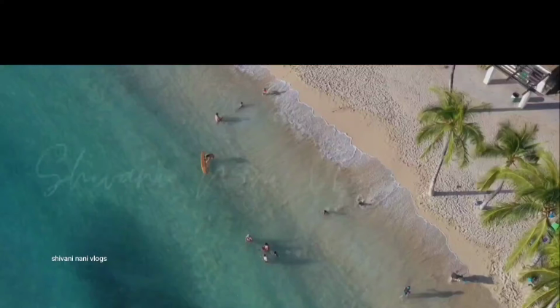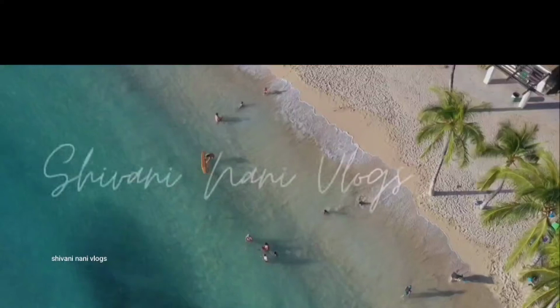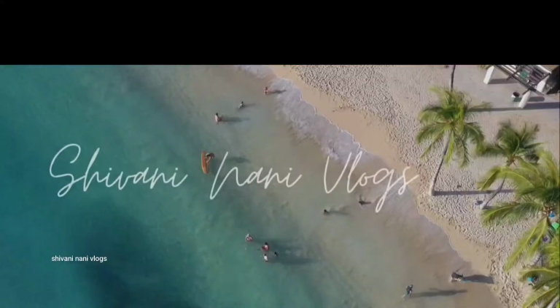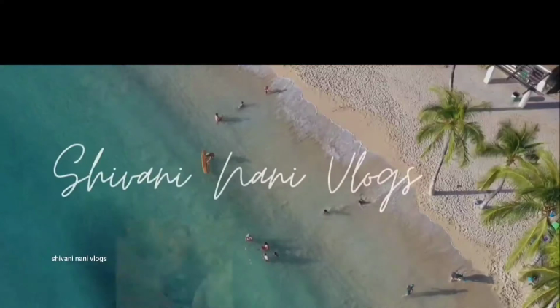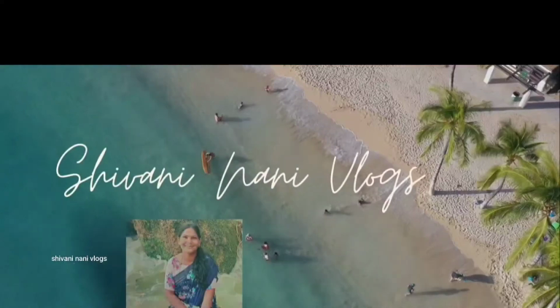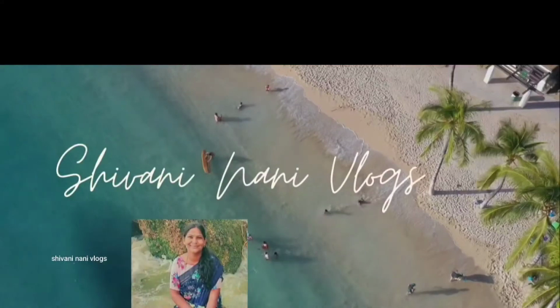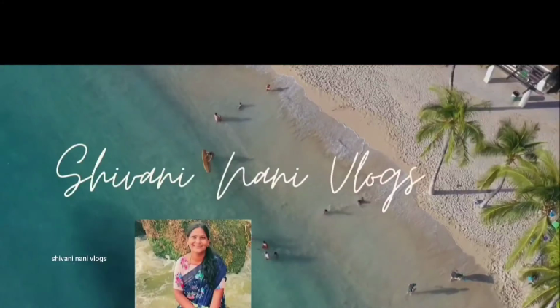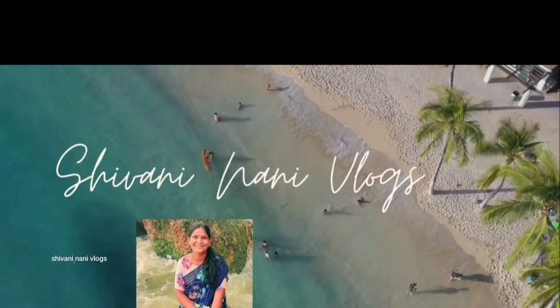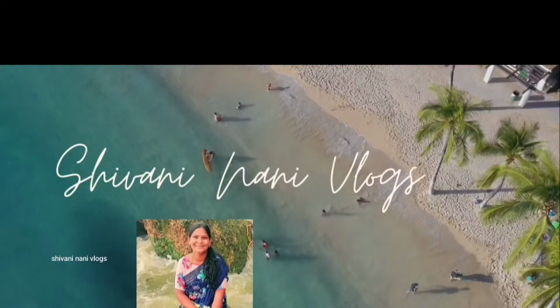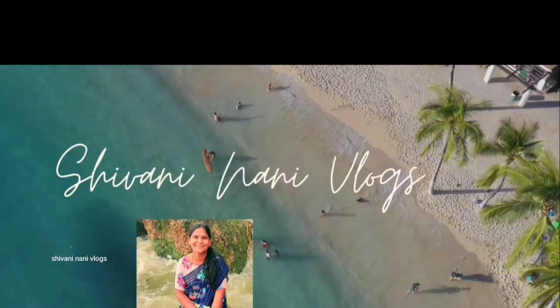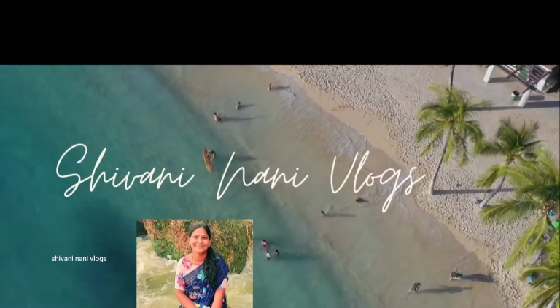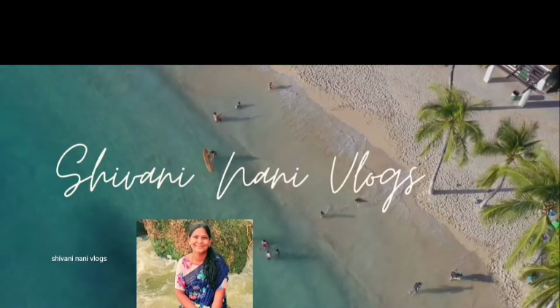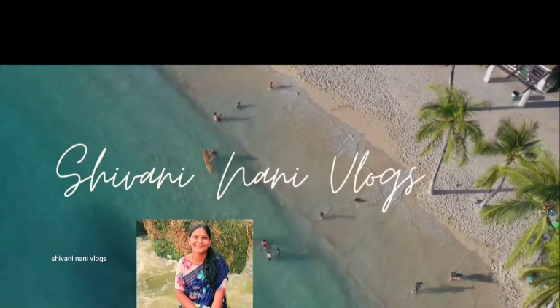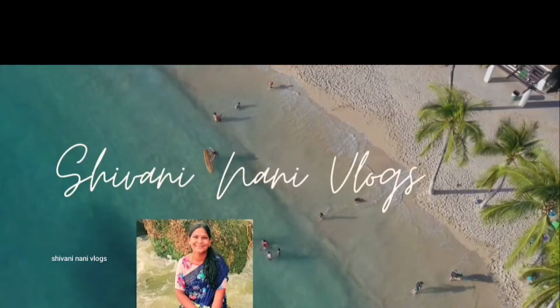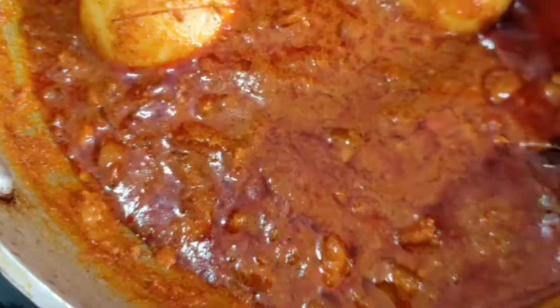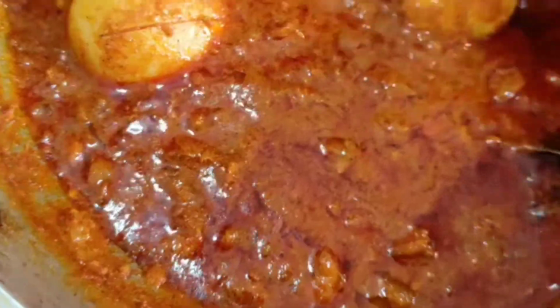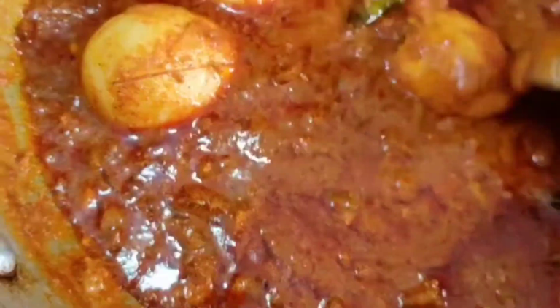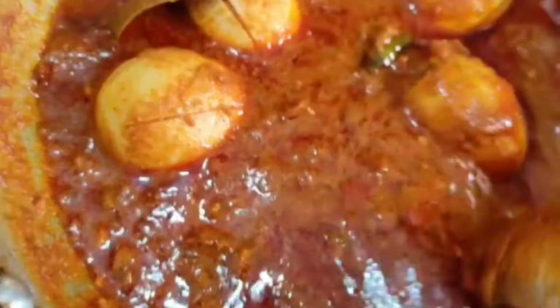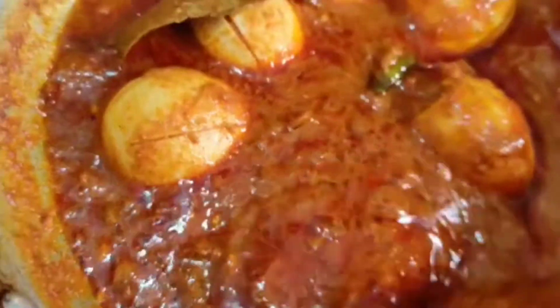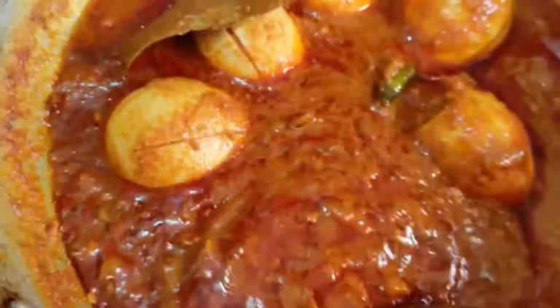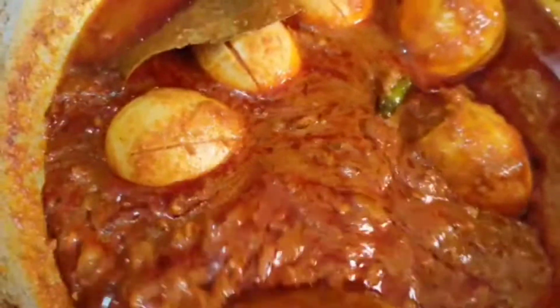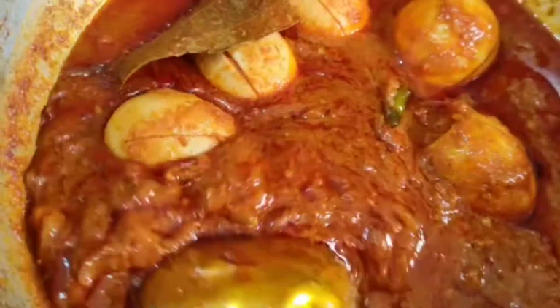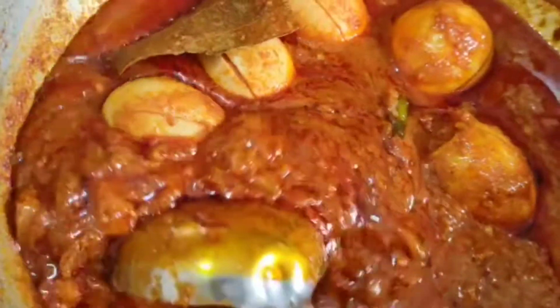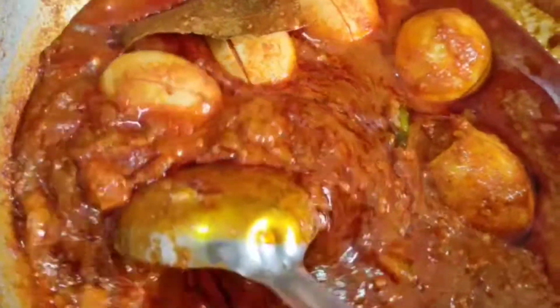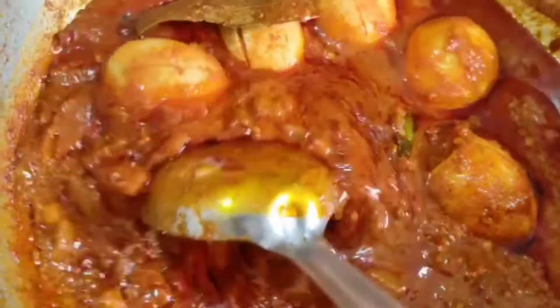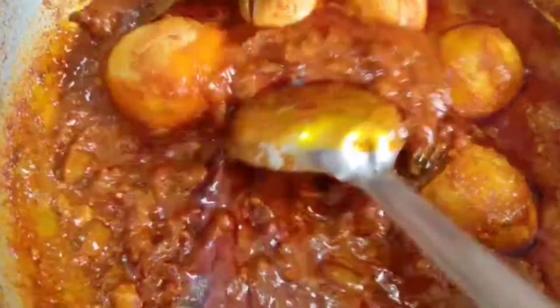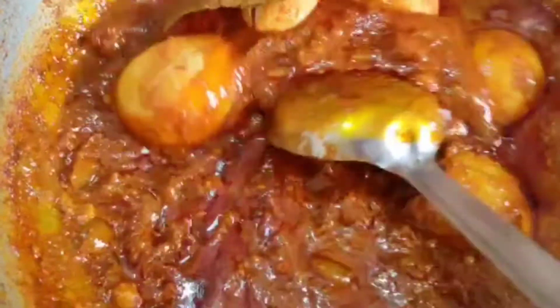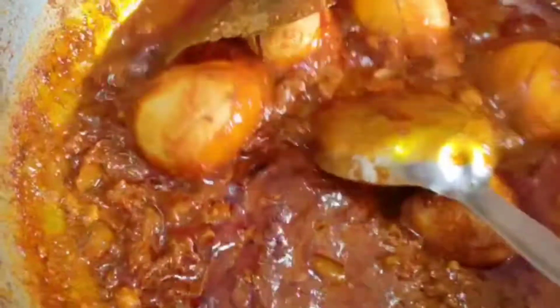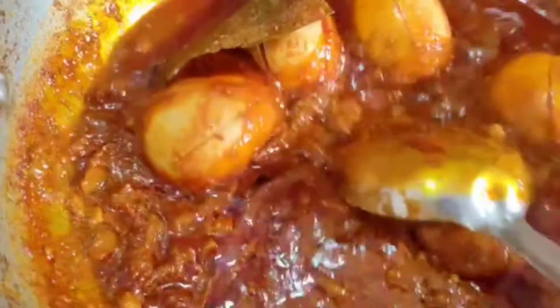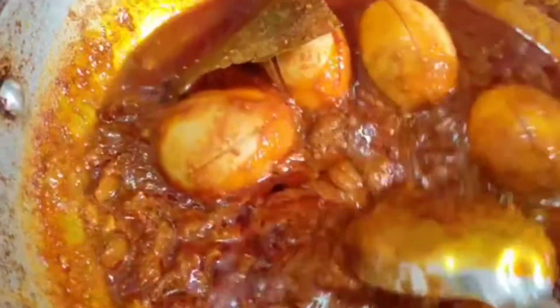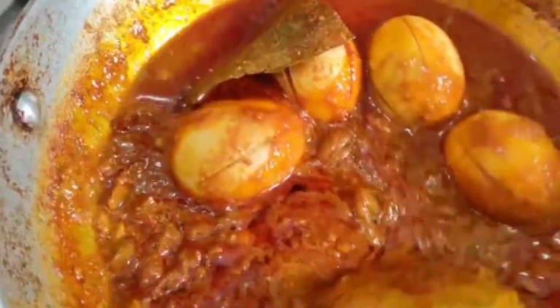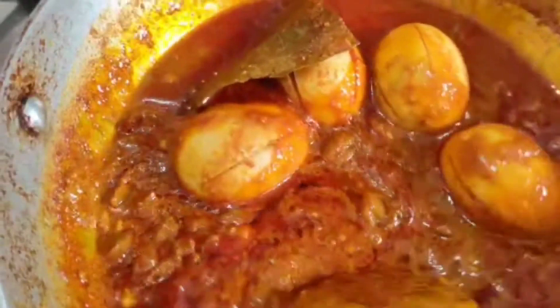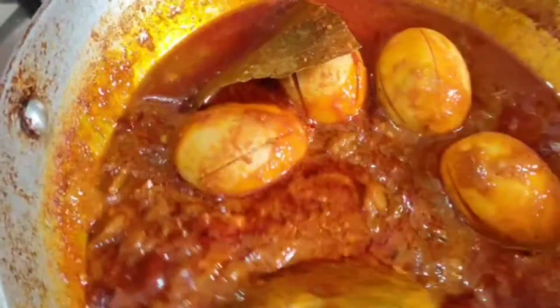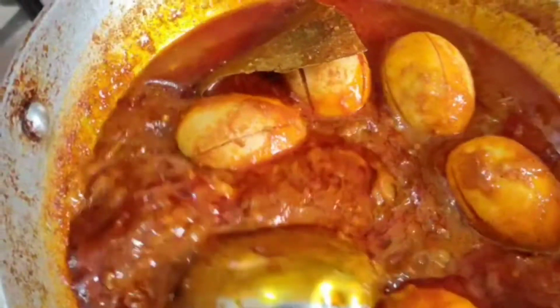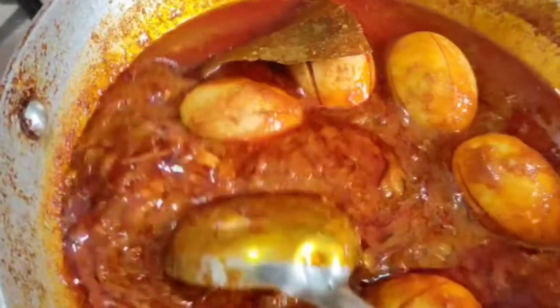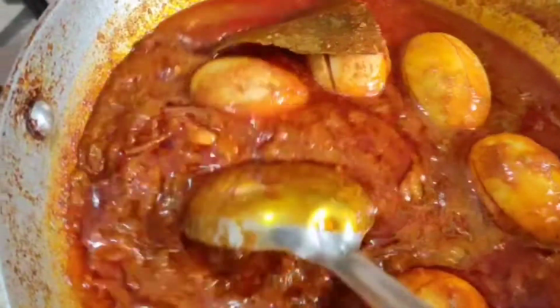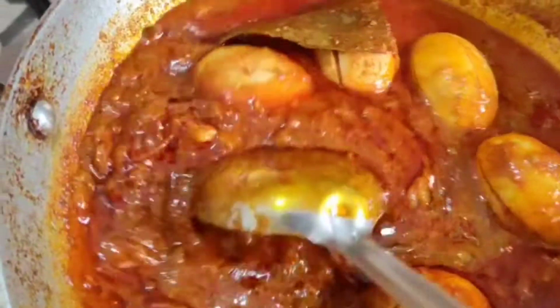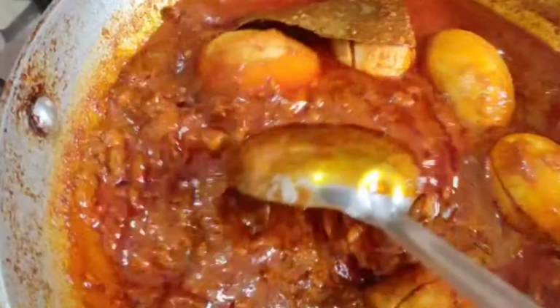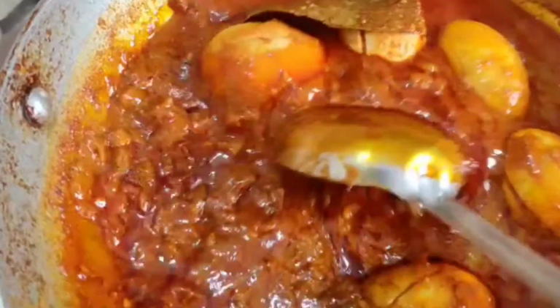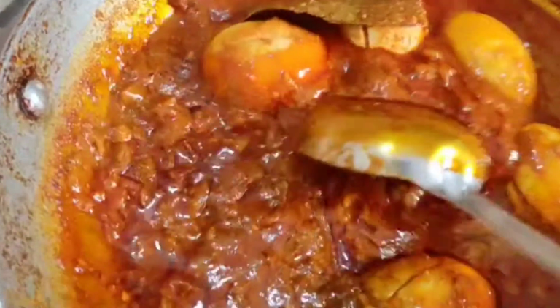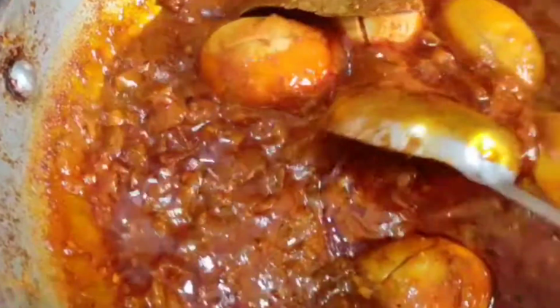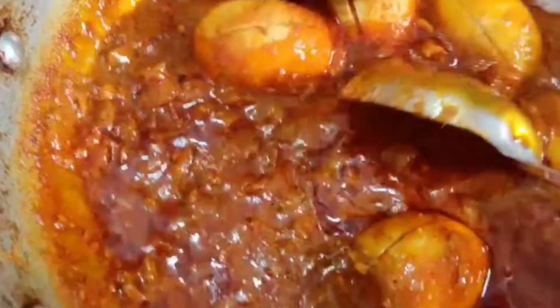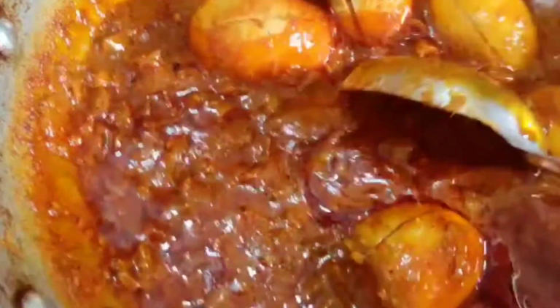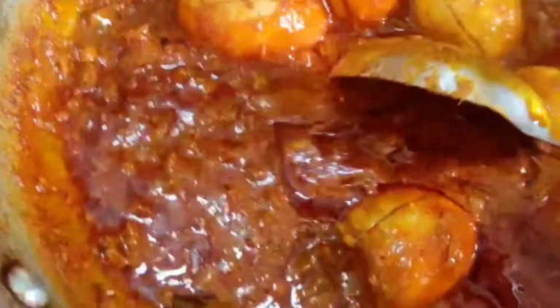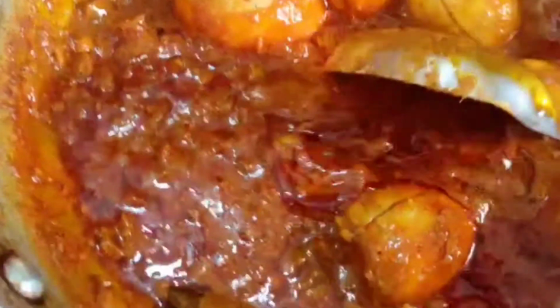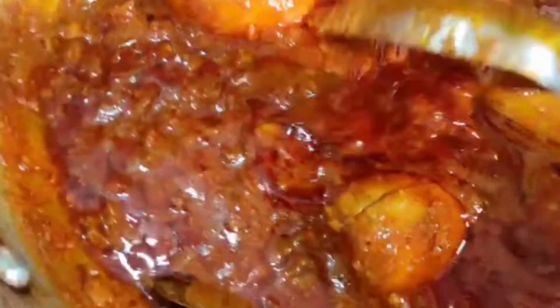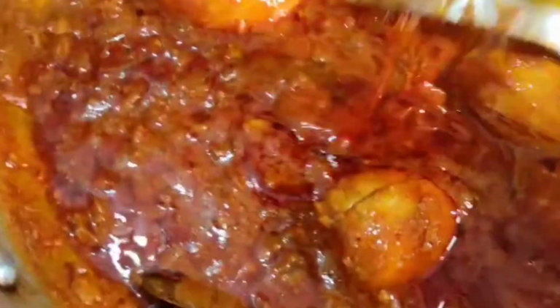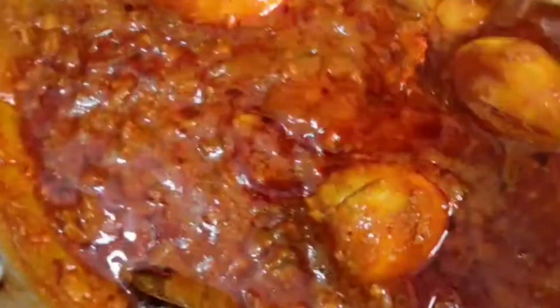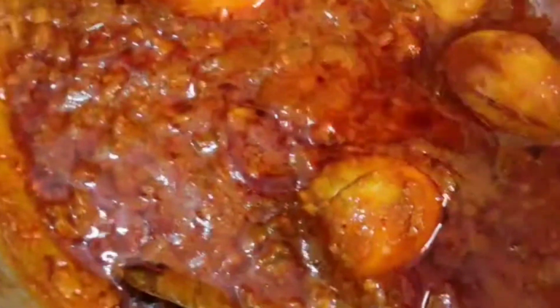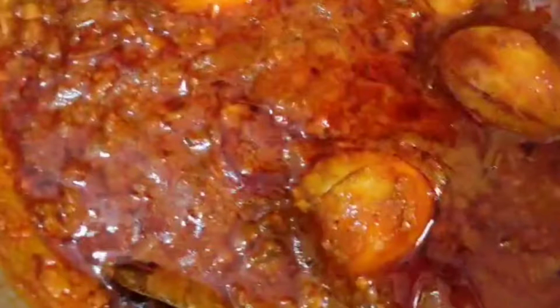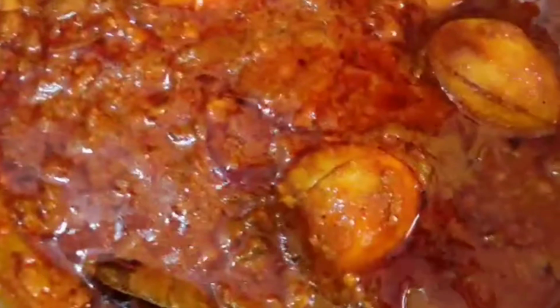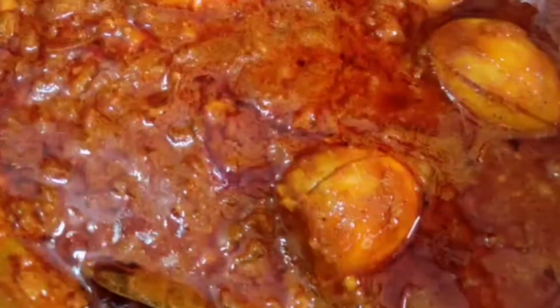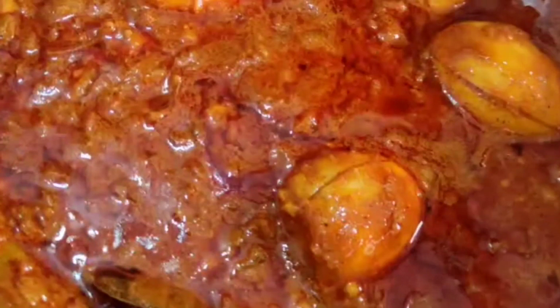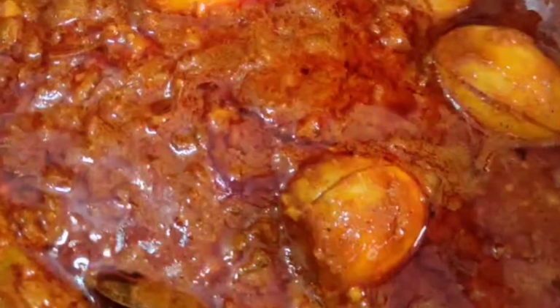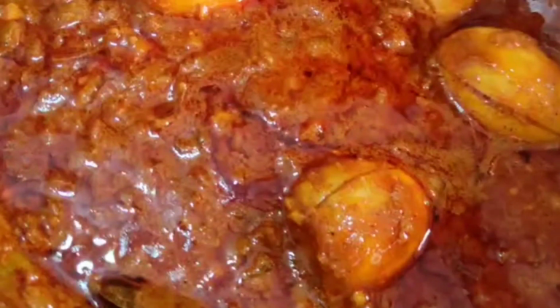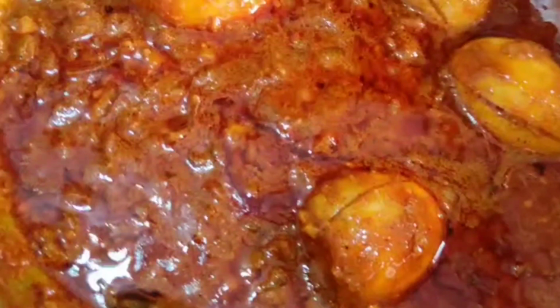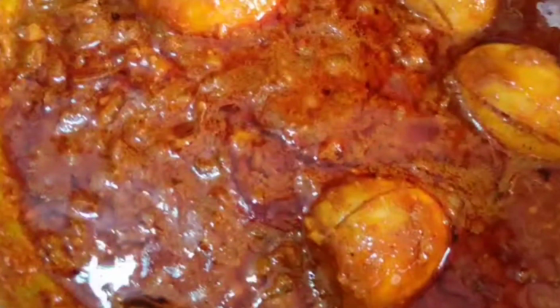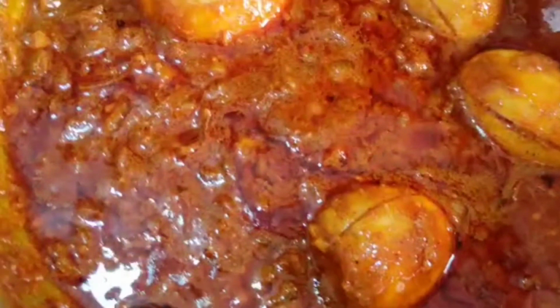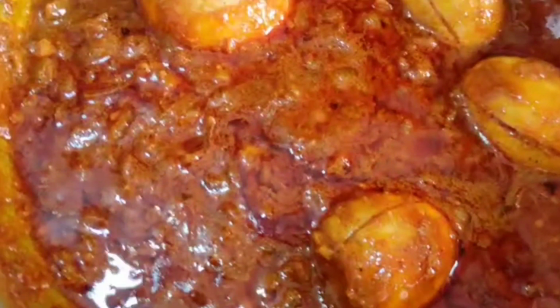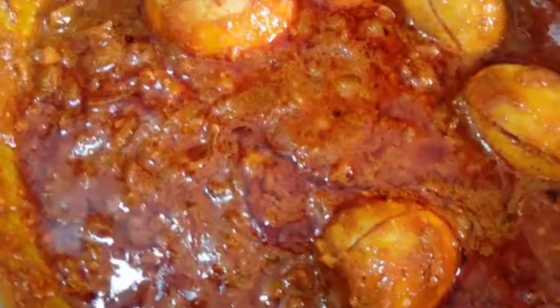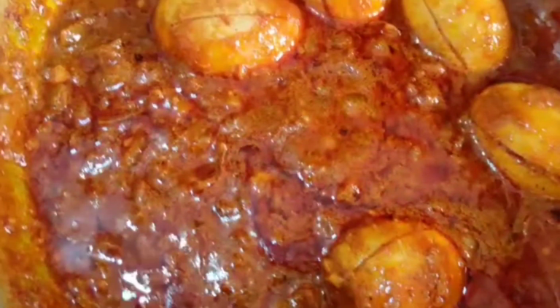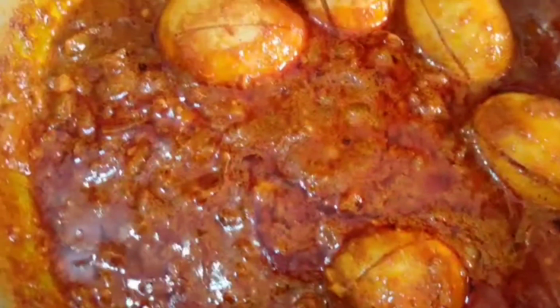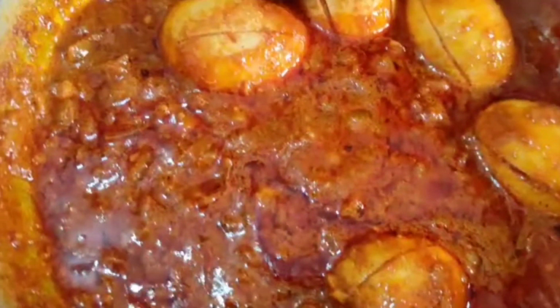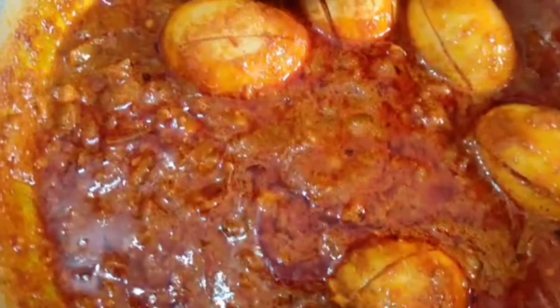Hi friends, welcome to Shivani. I am here in our blog. We are doing egg gravy.